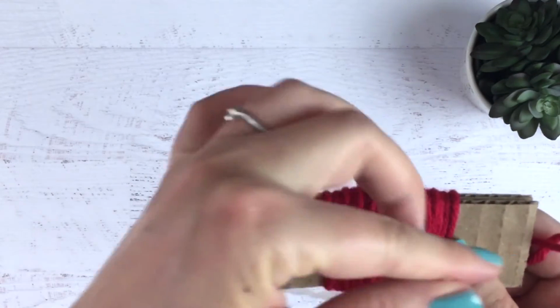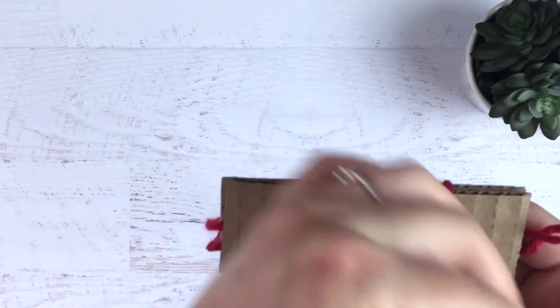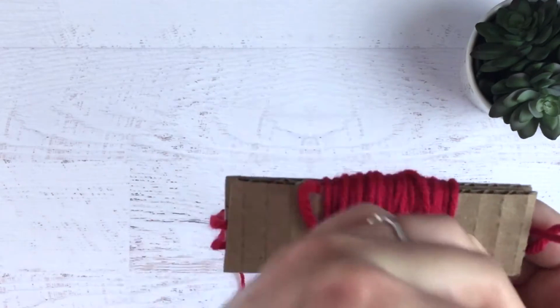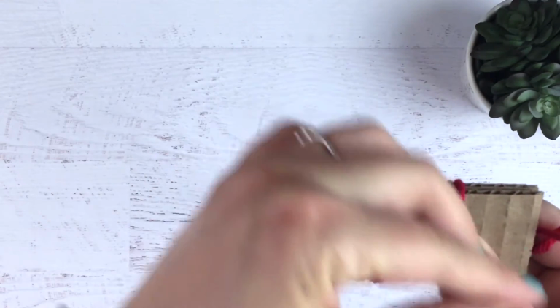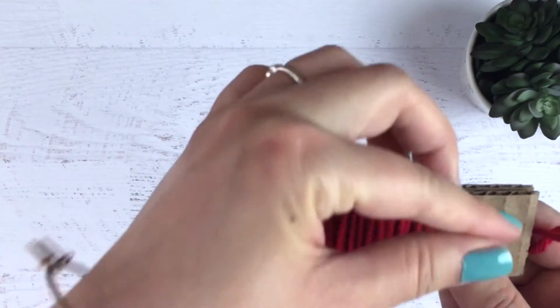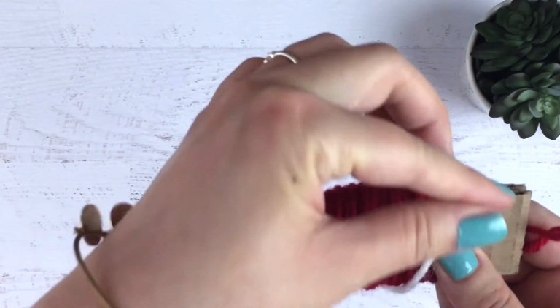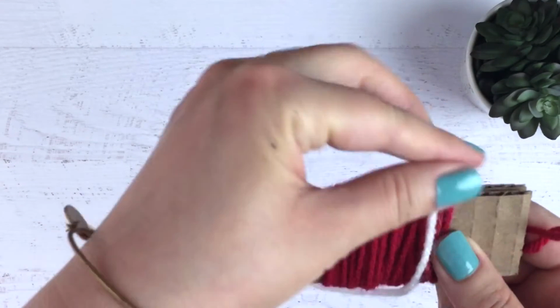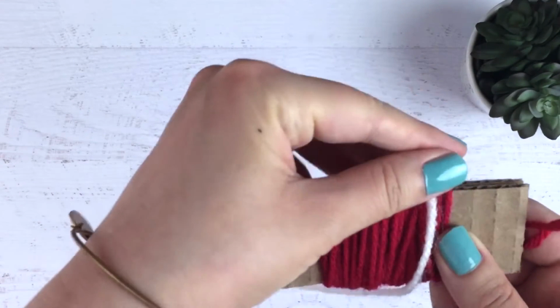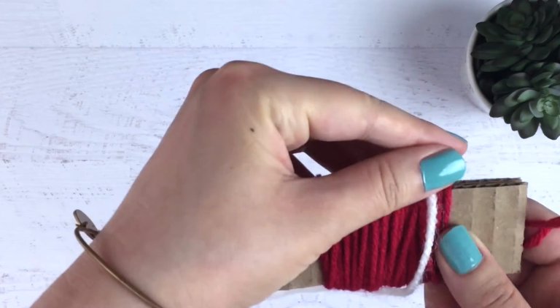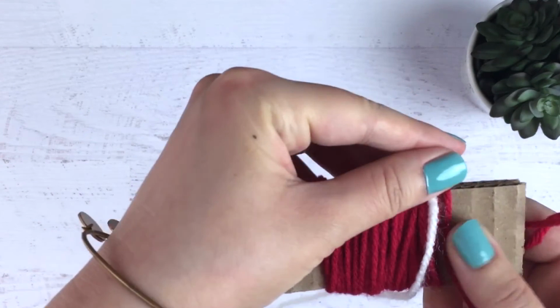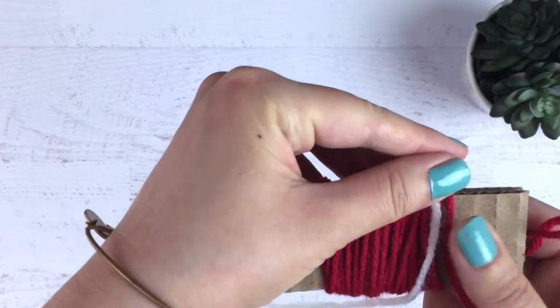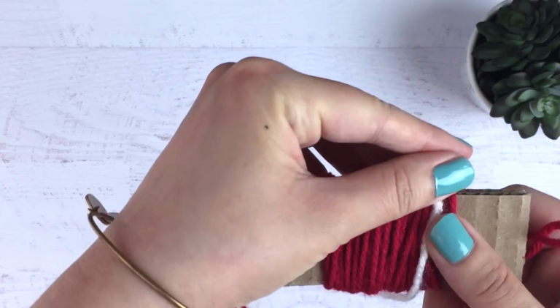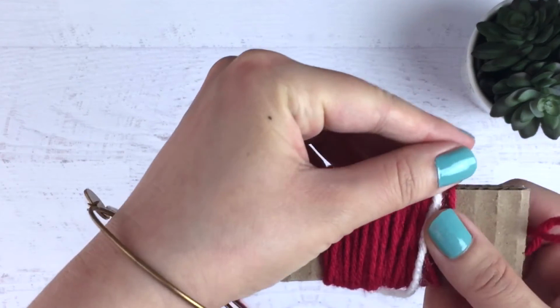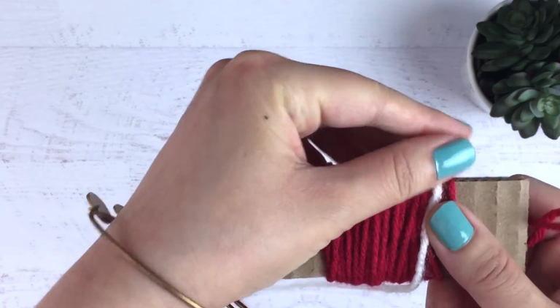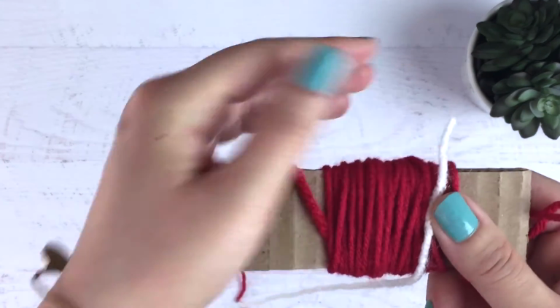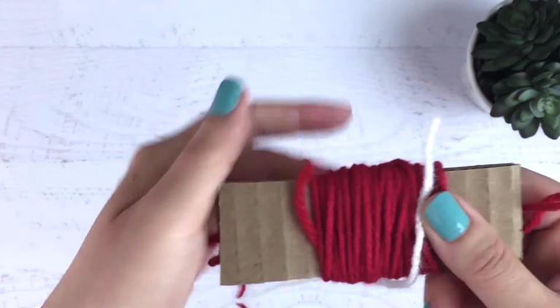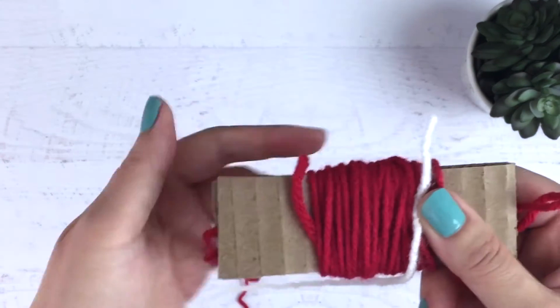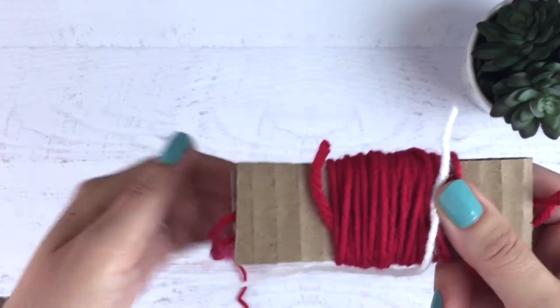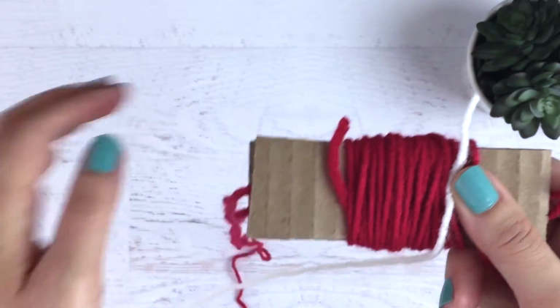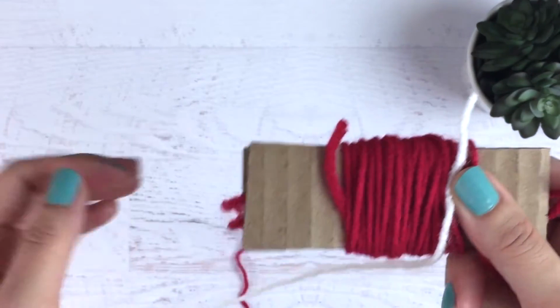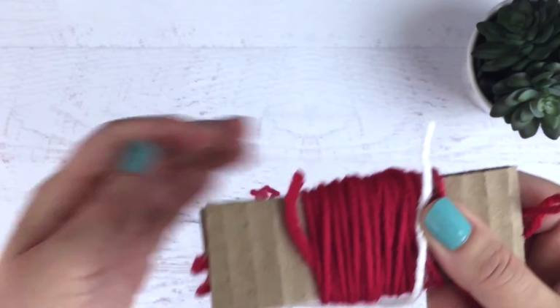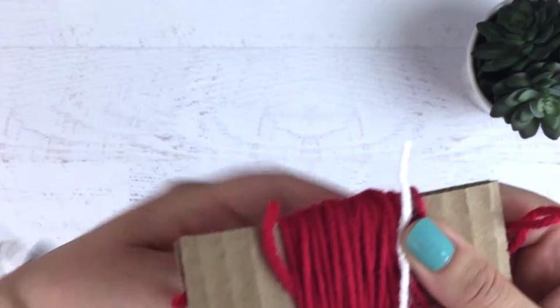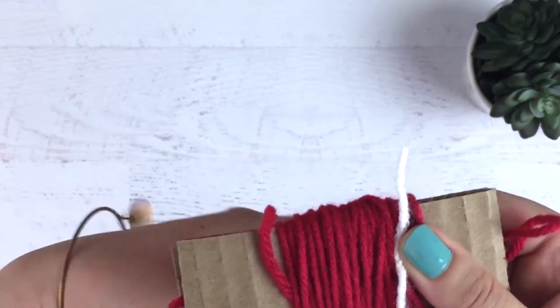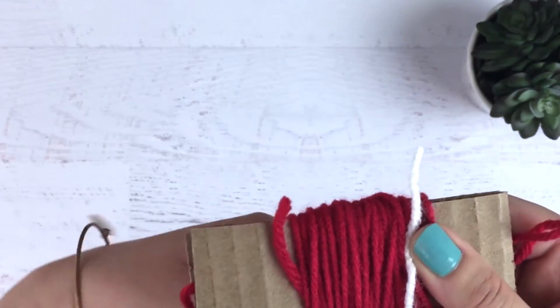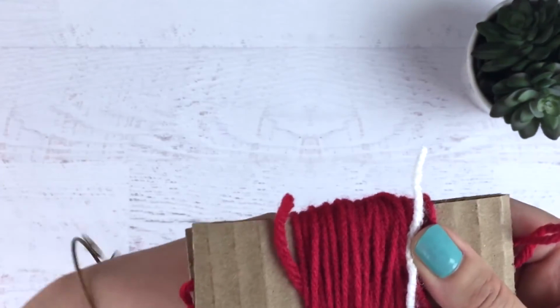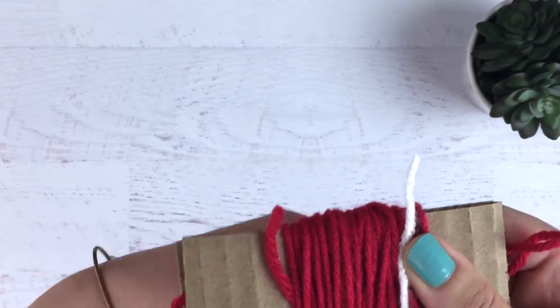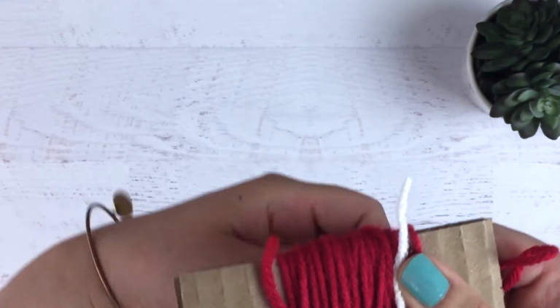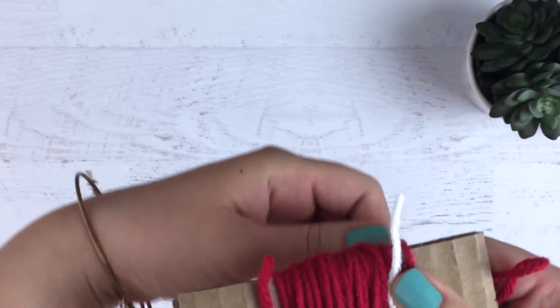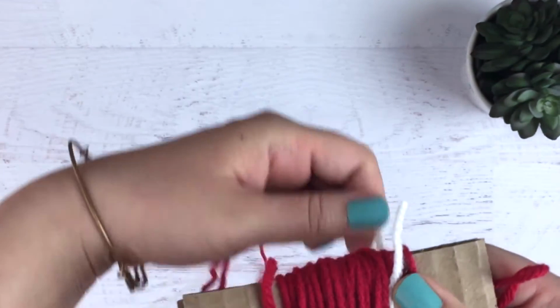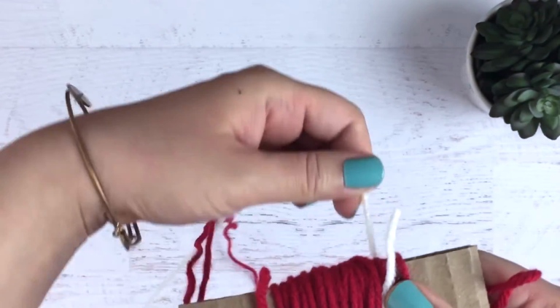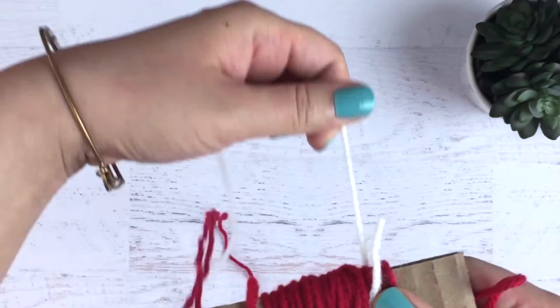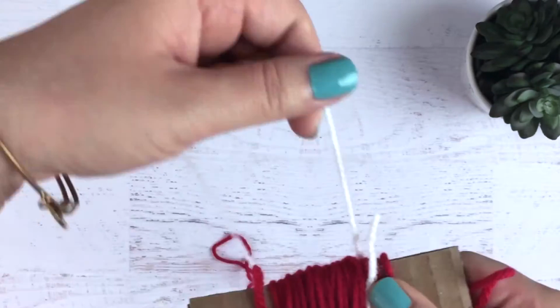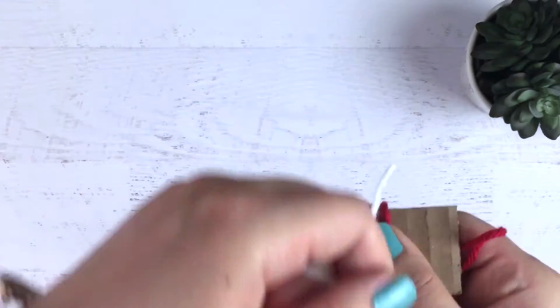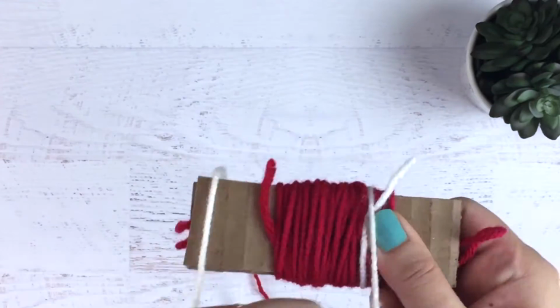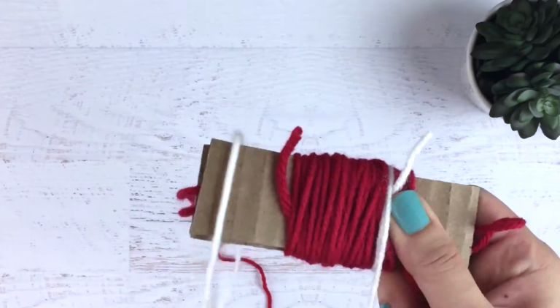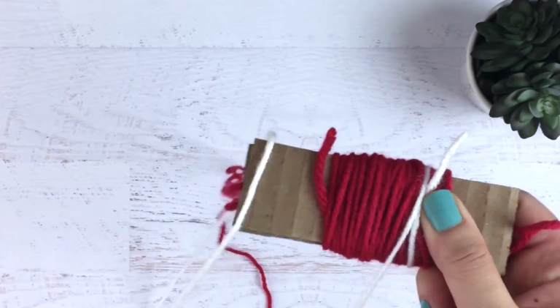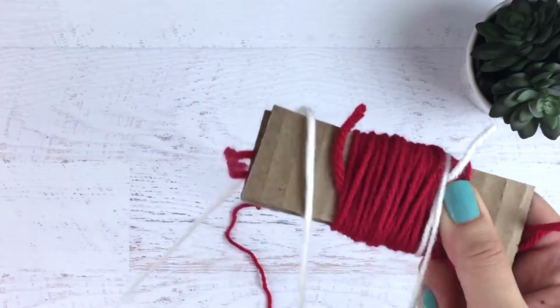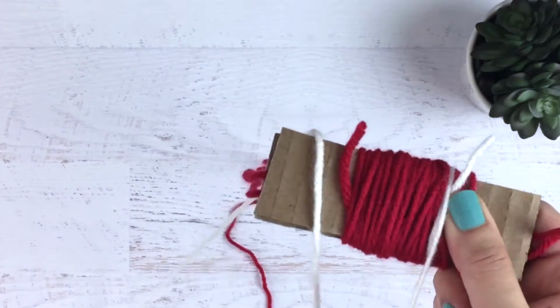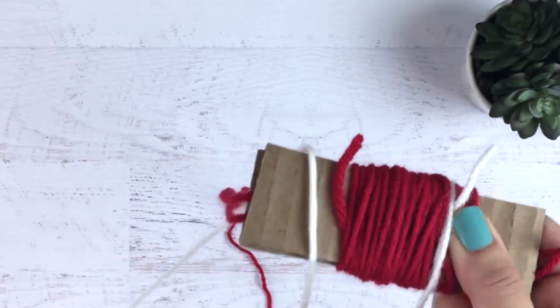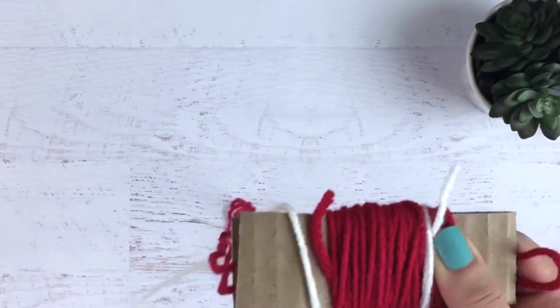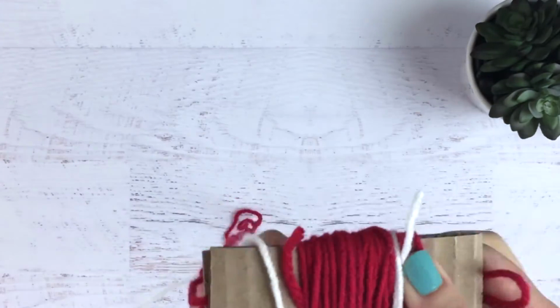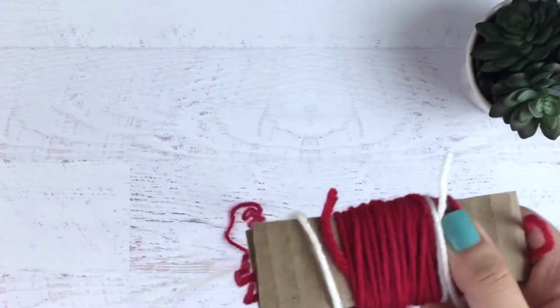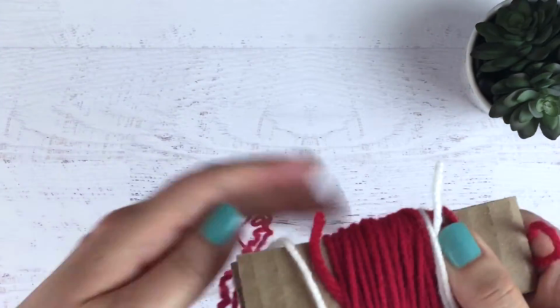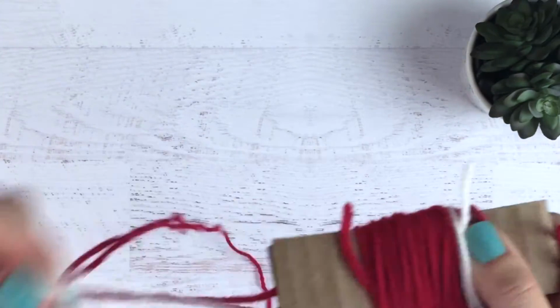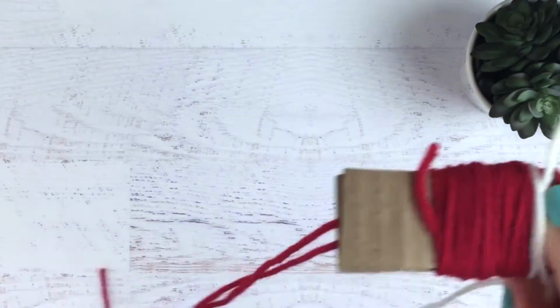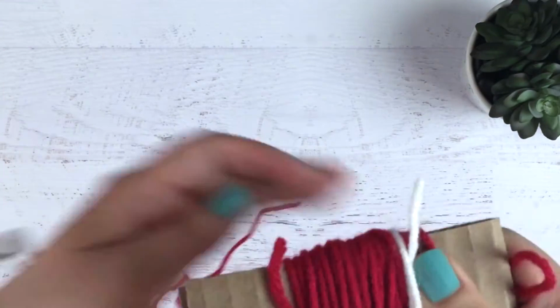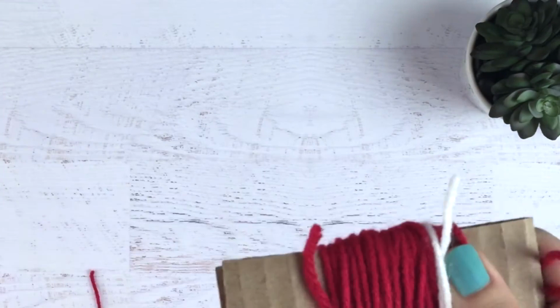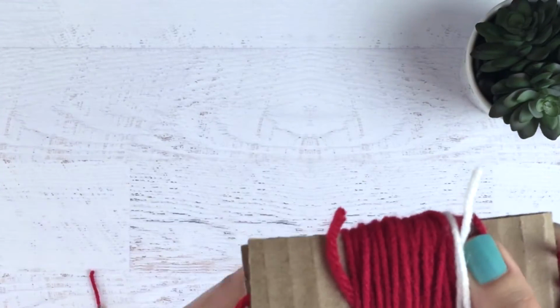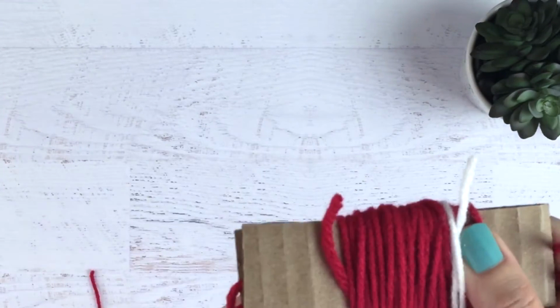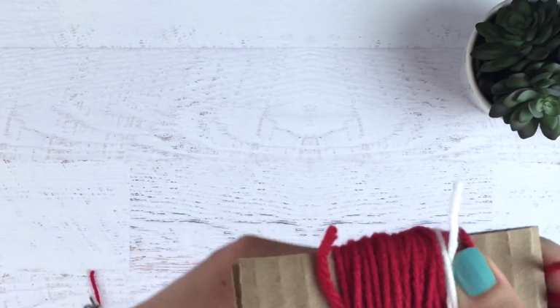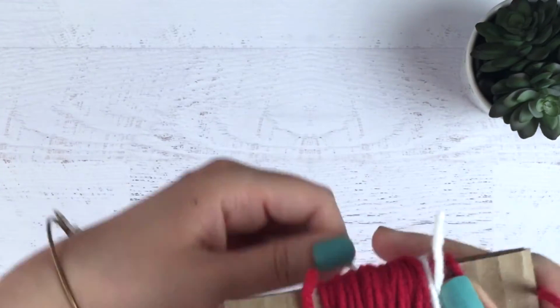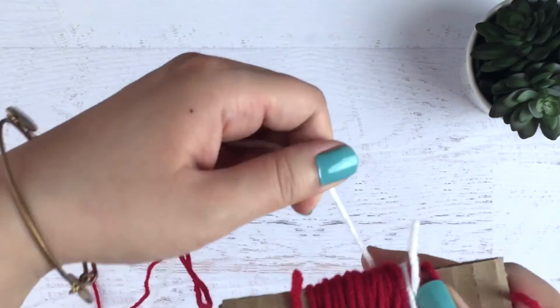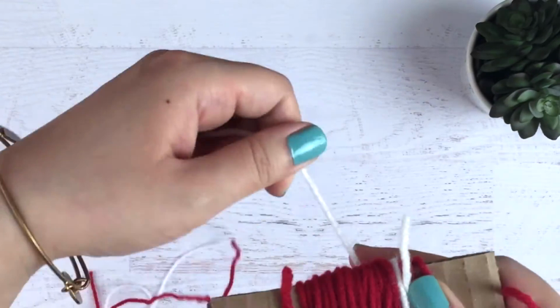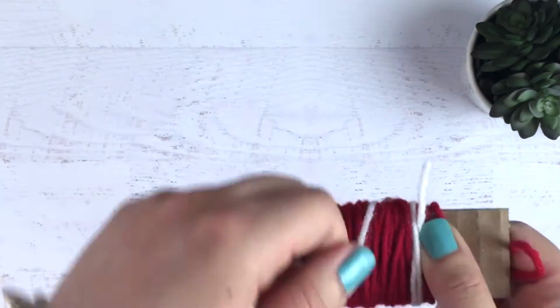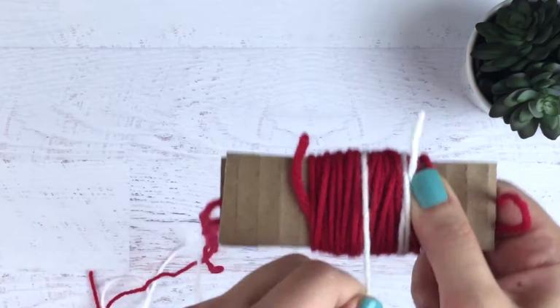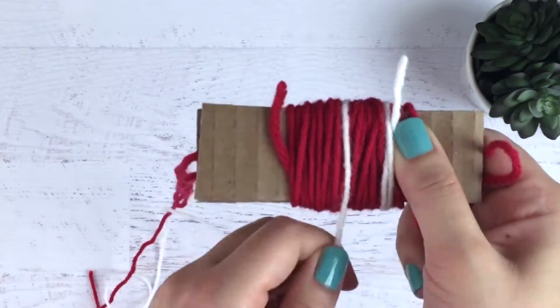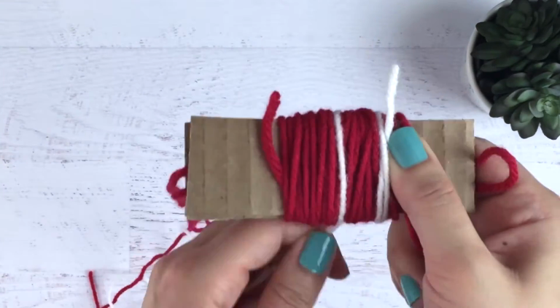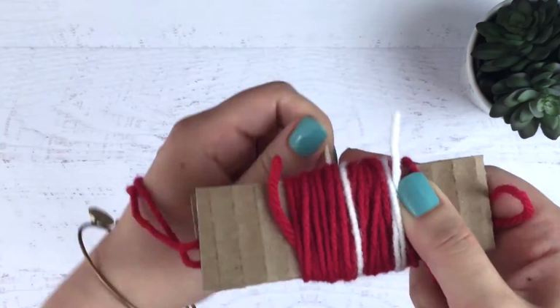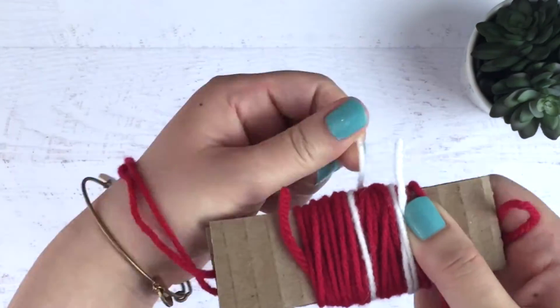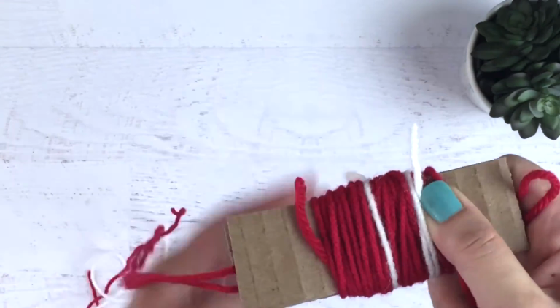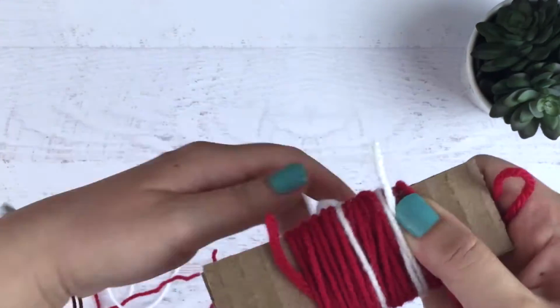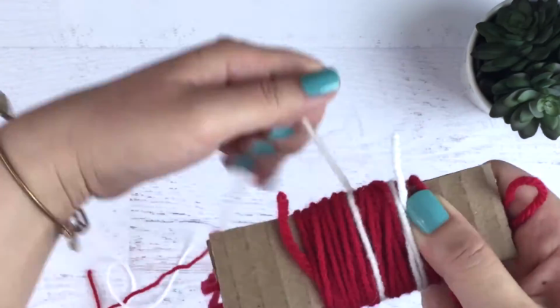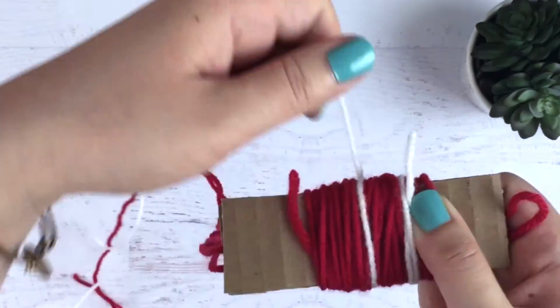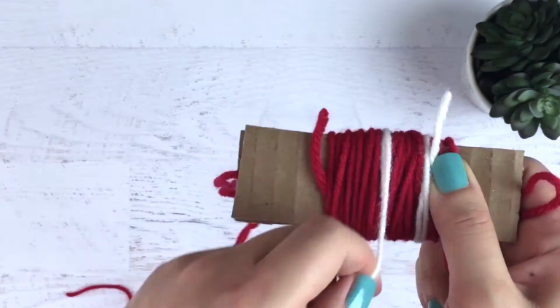Now you're going to take your white yarn and you're going to wrap it around about twice everywhere you want the seeds to show up in your strawberry.